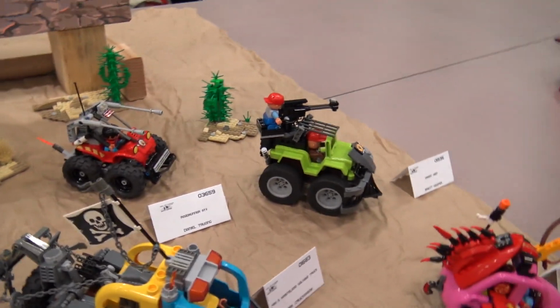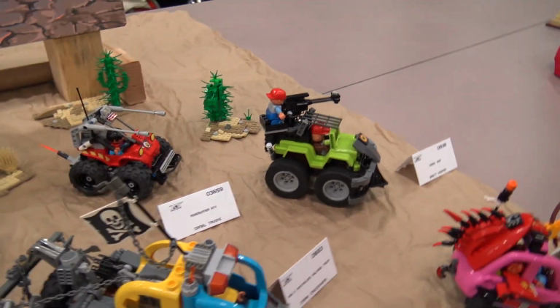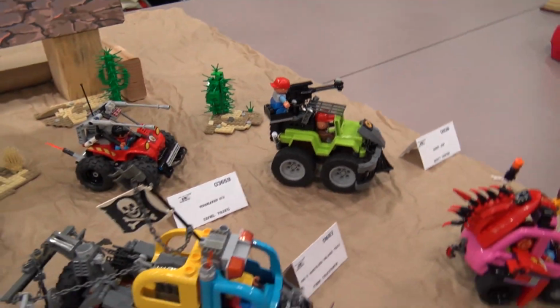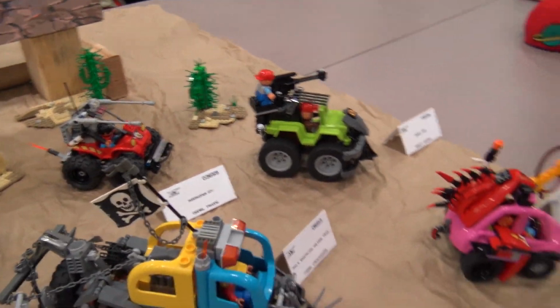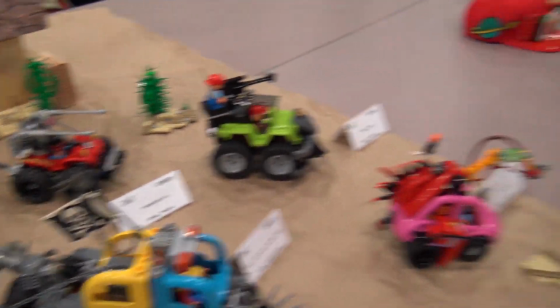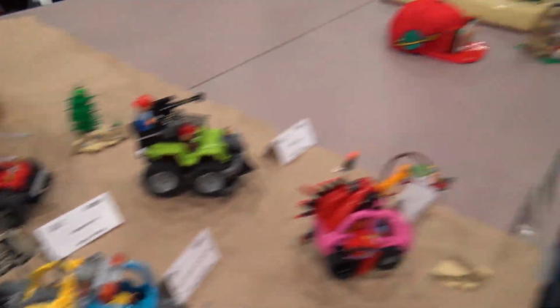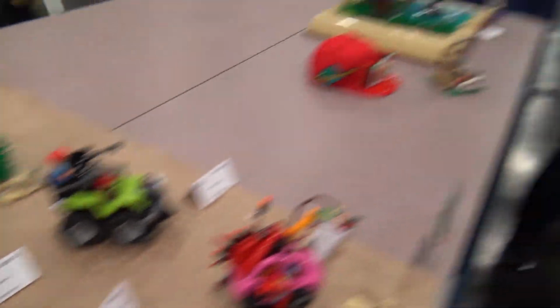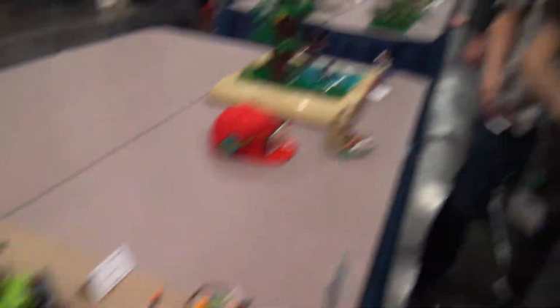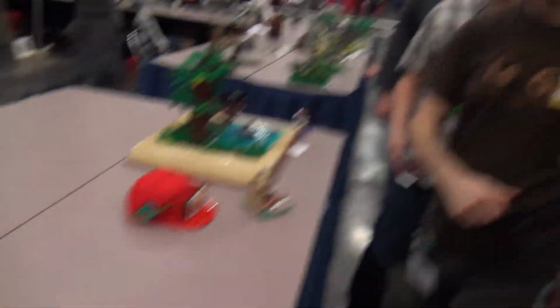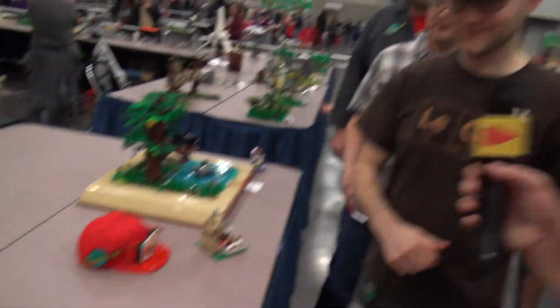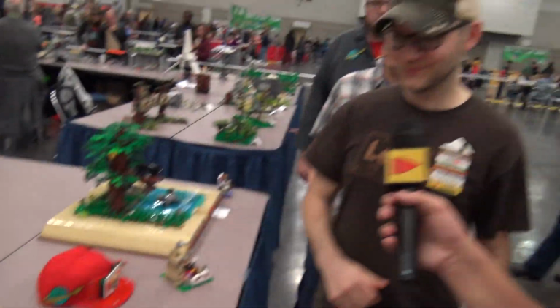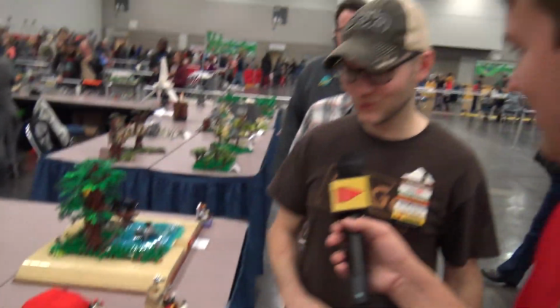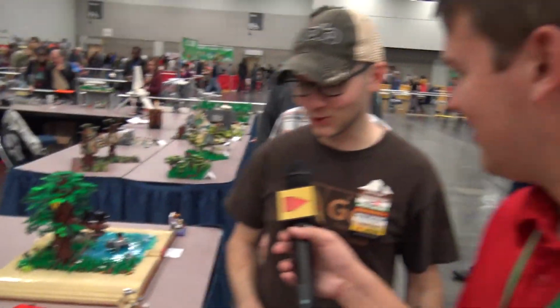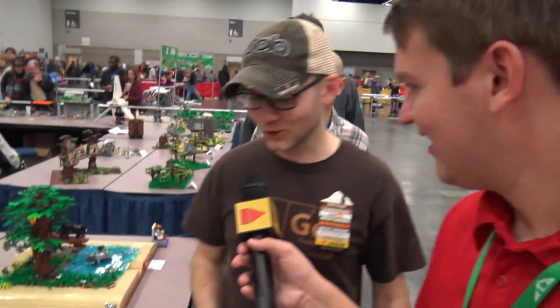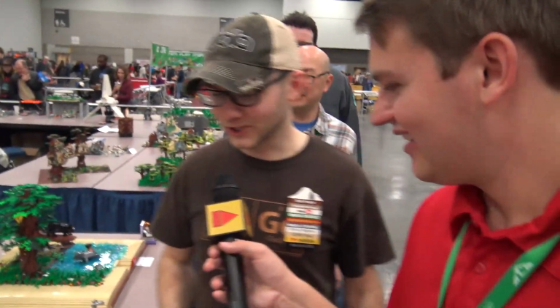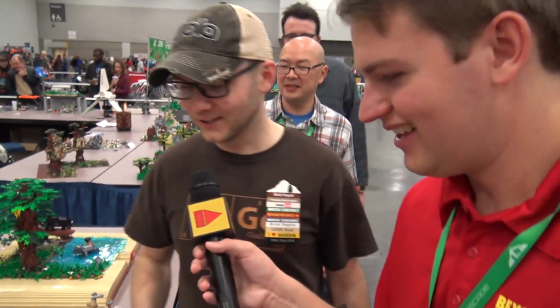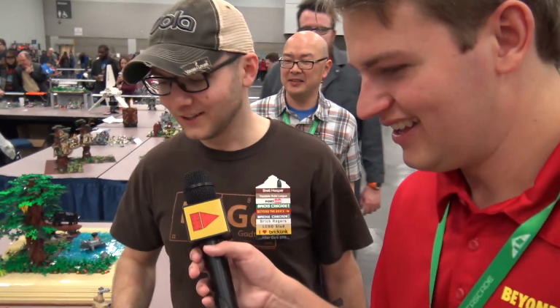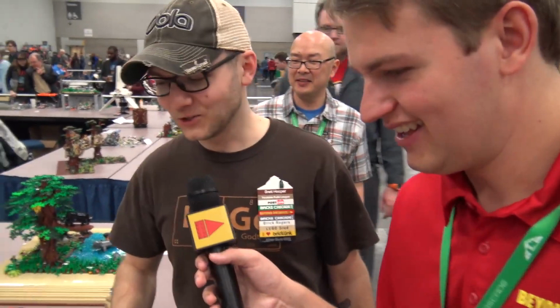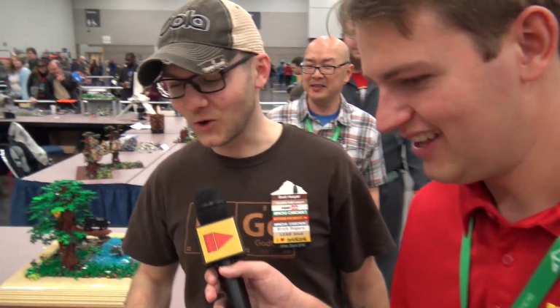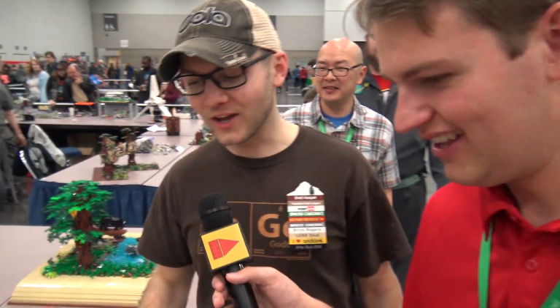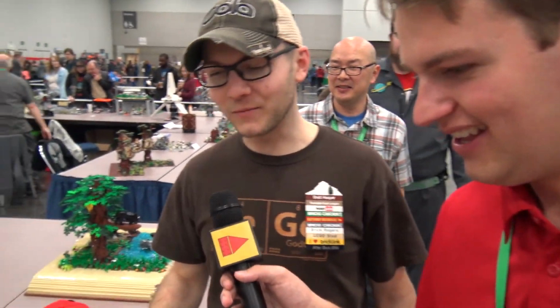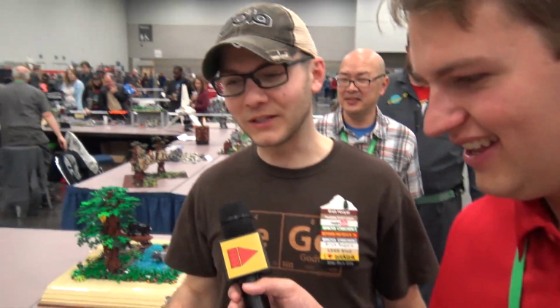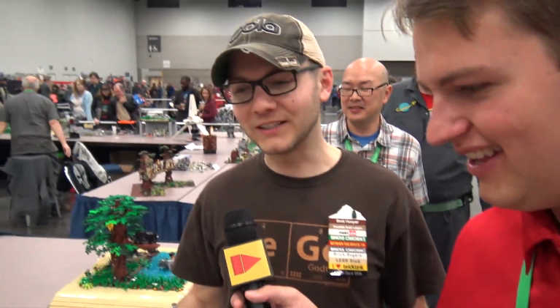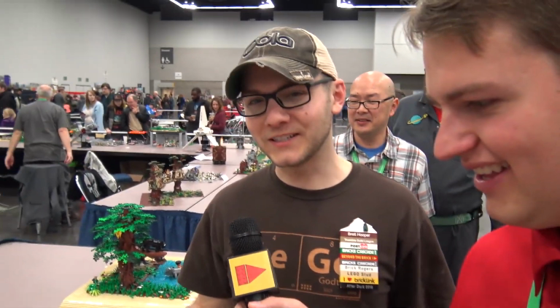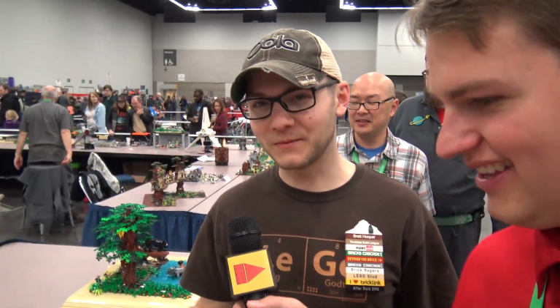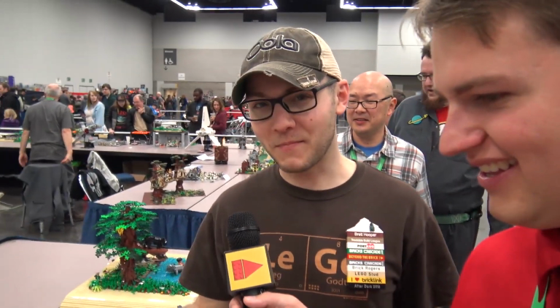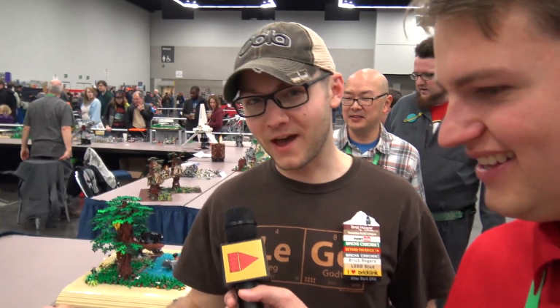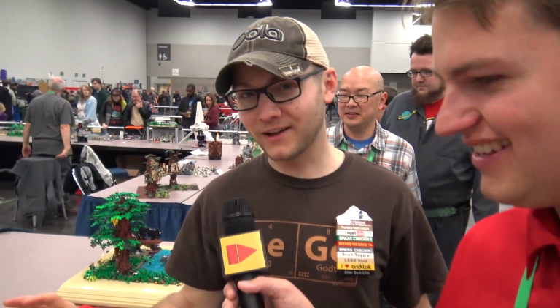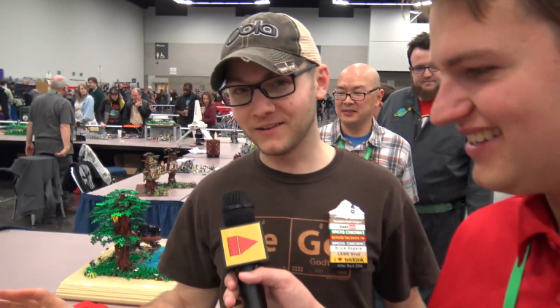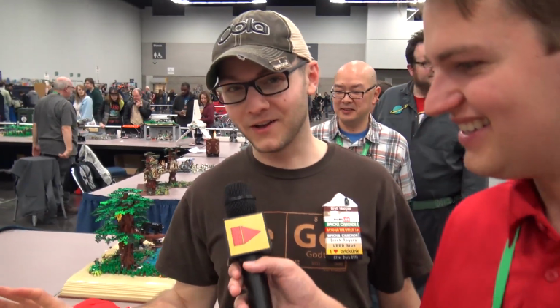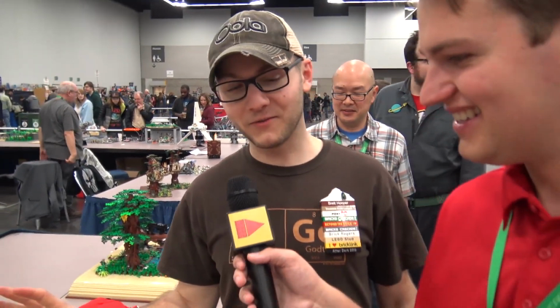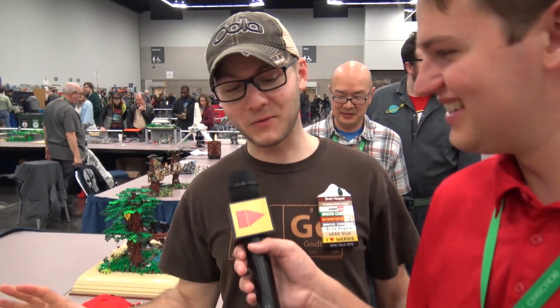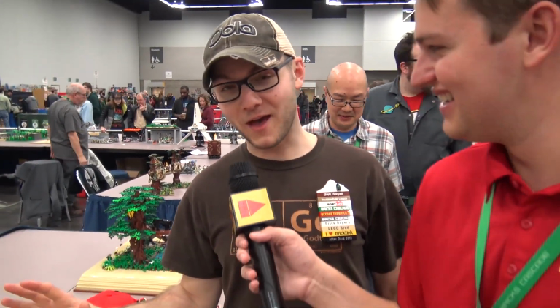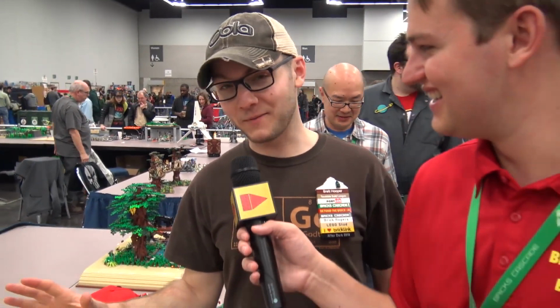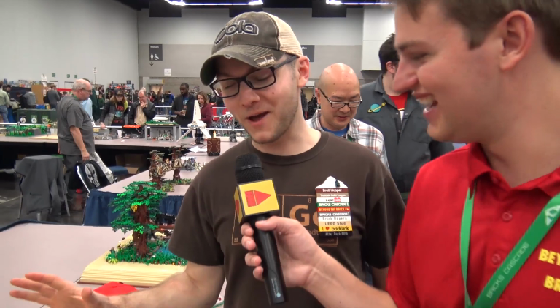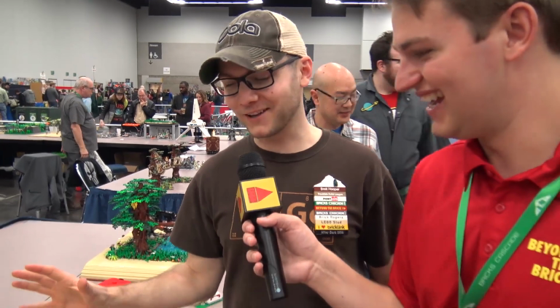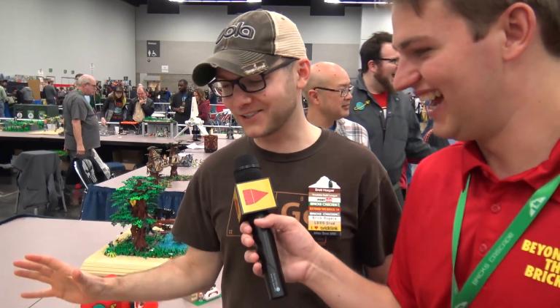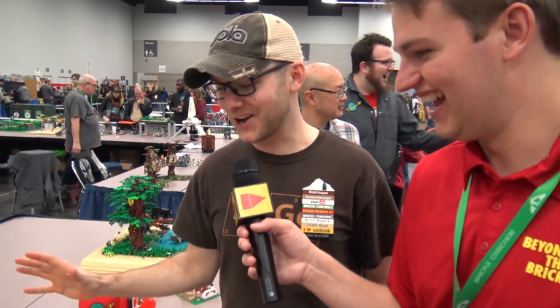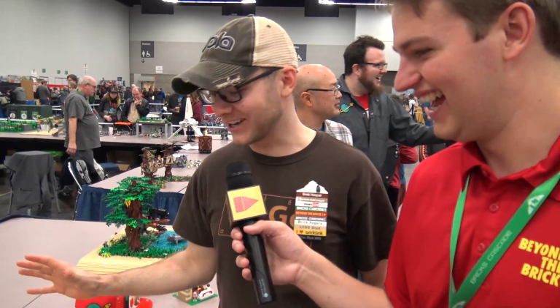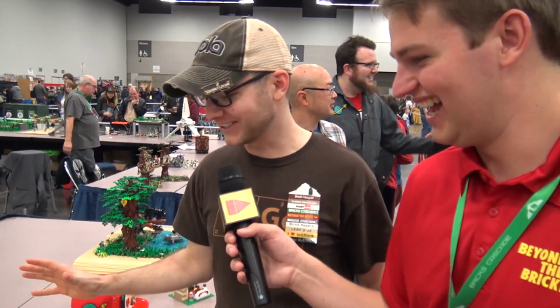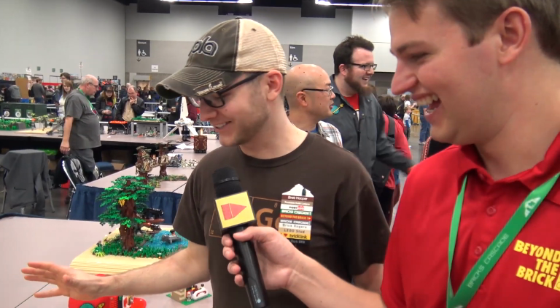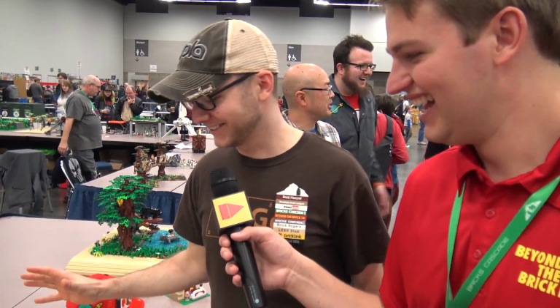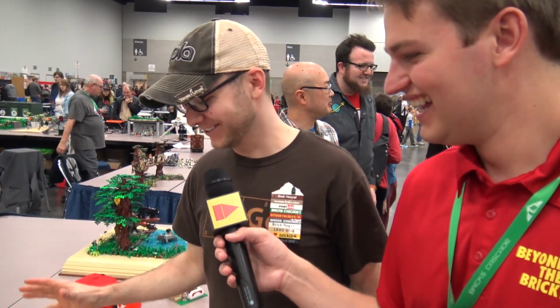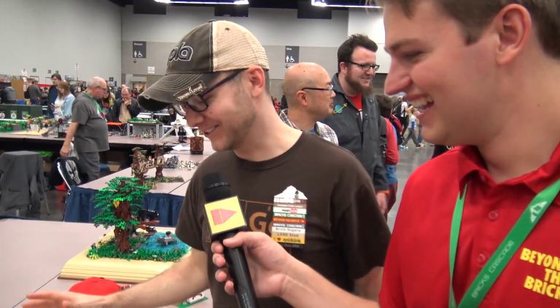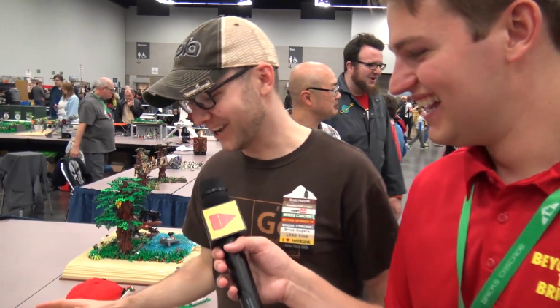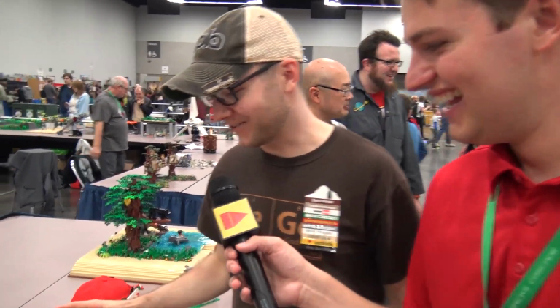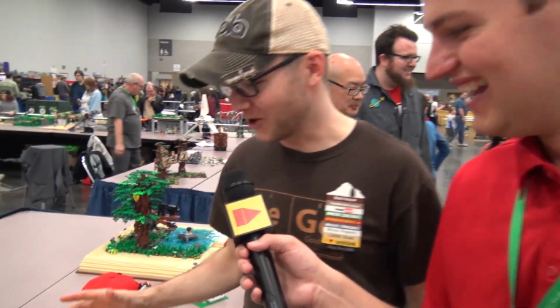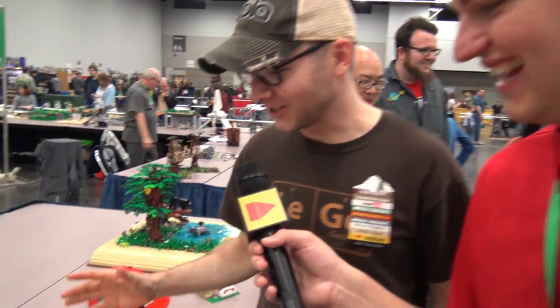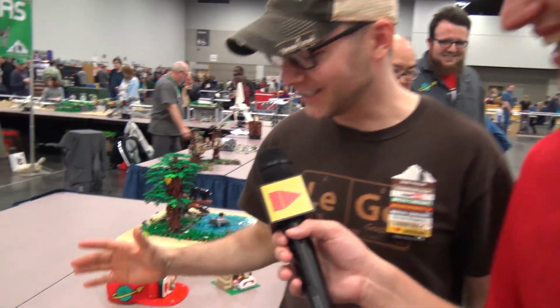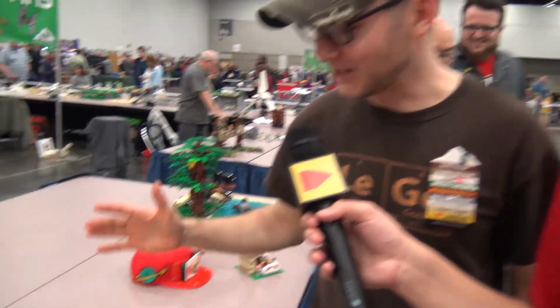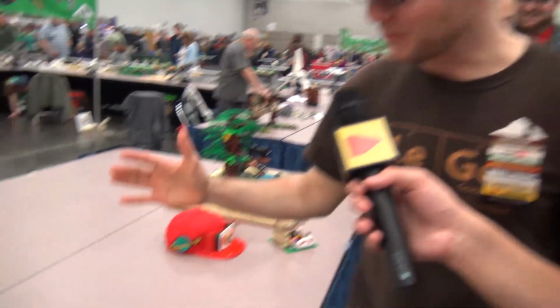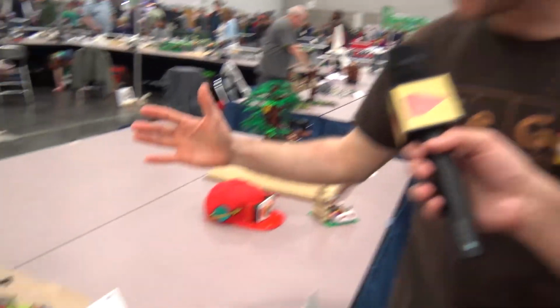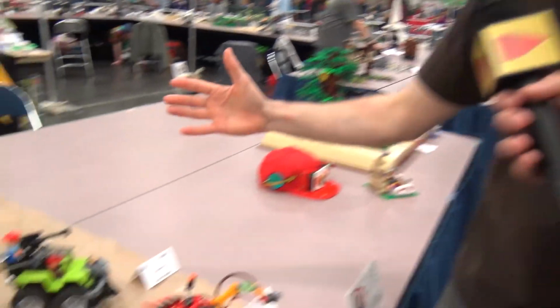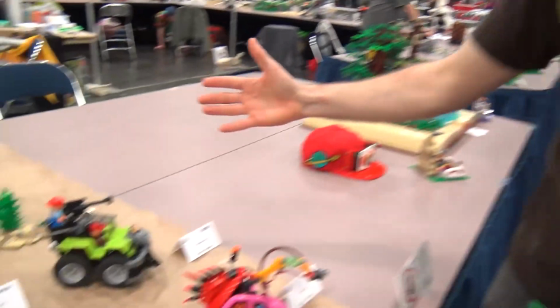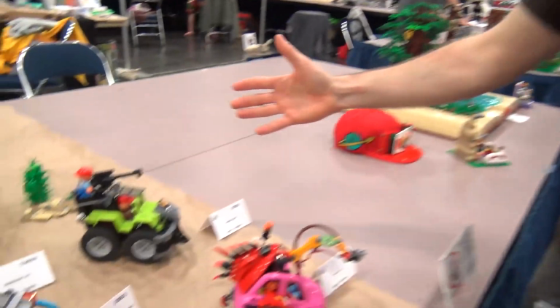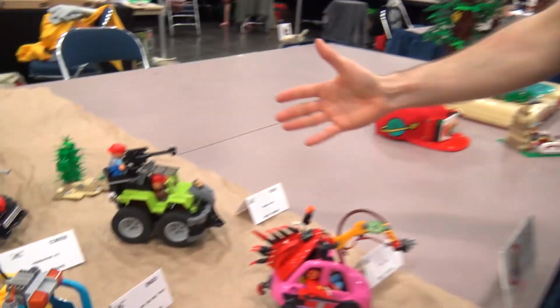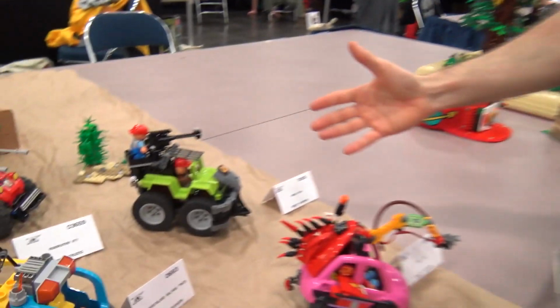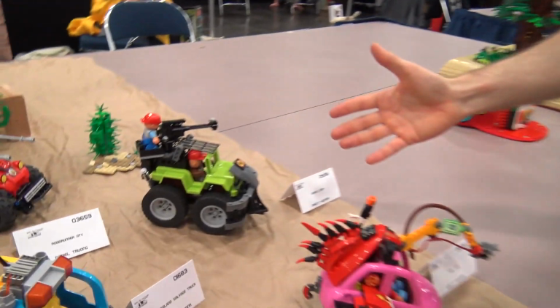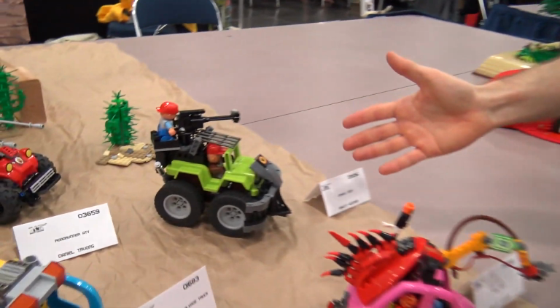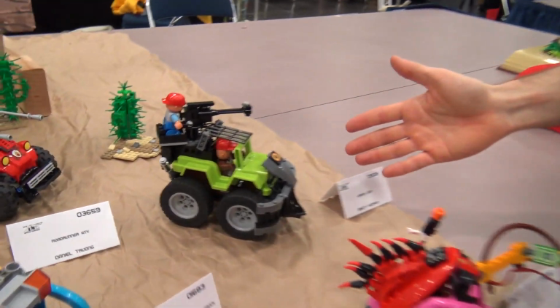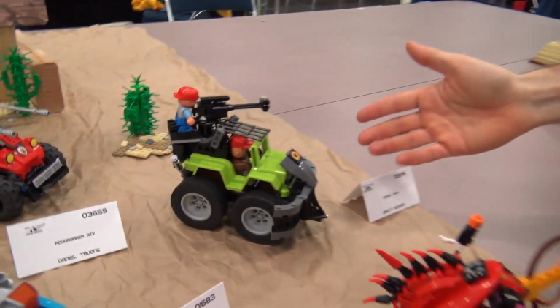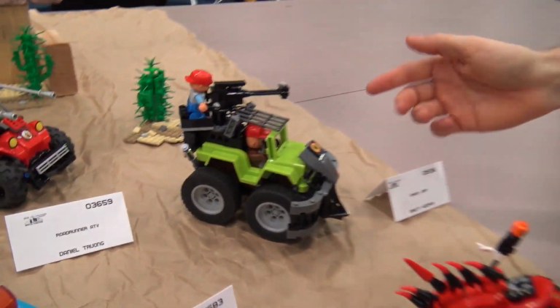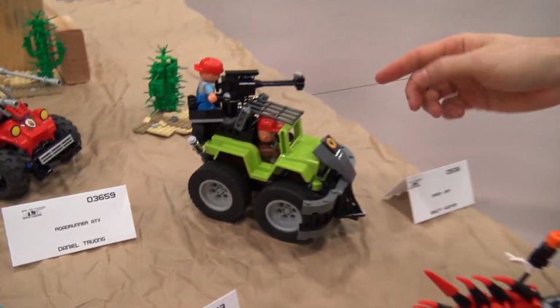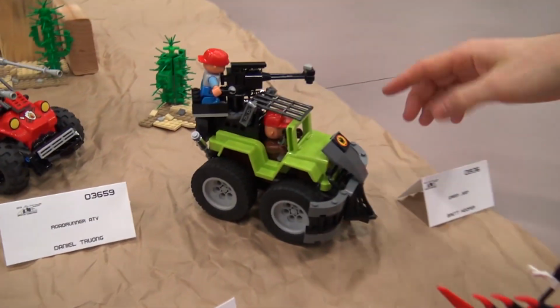I am the least mad of the Mad Max guys, since I have not seen it, but these are my two builds.